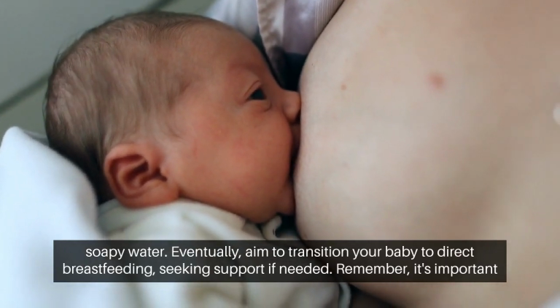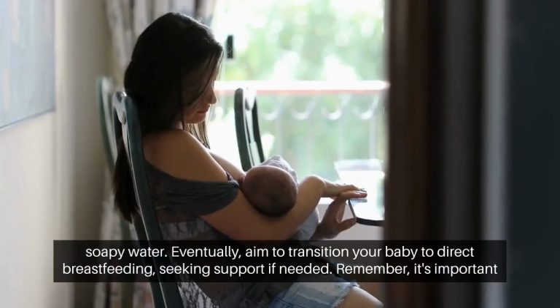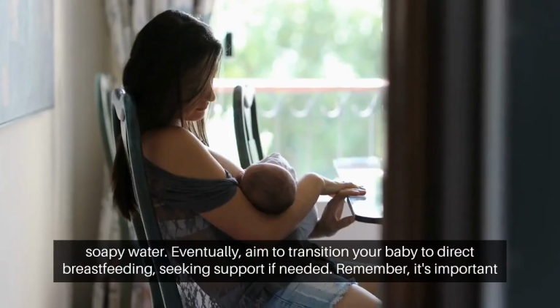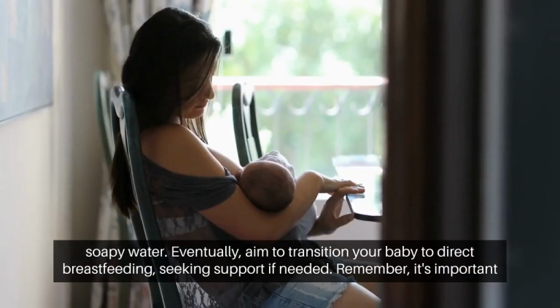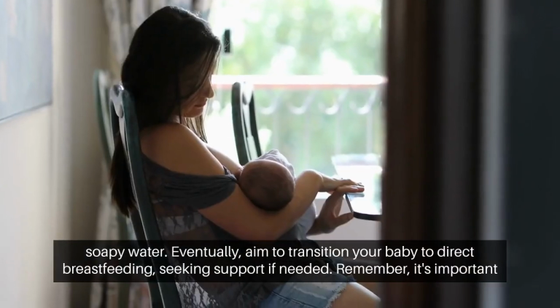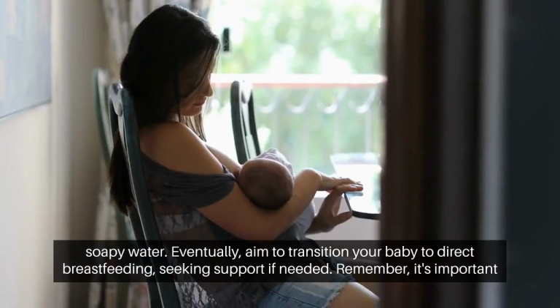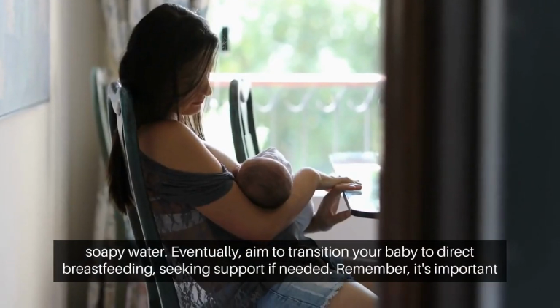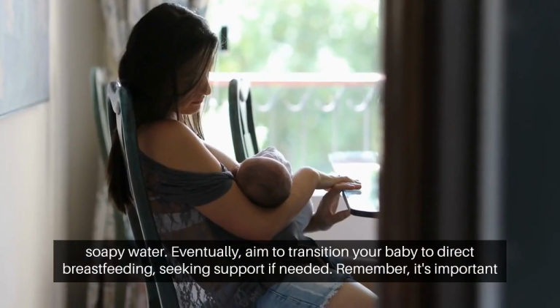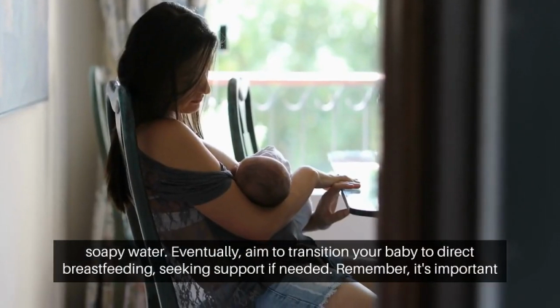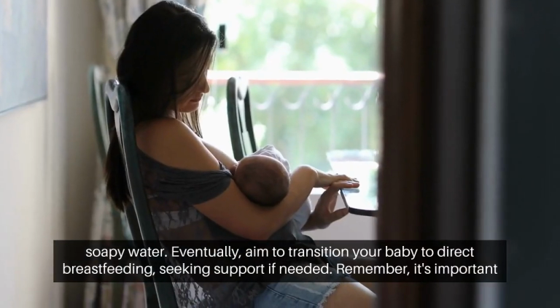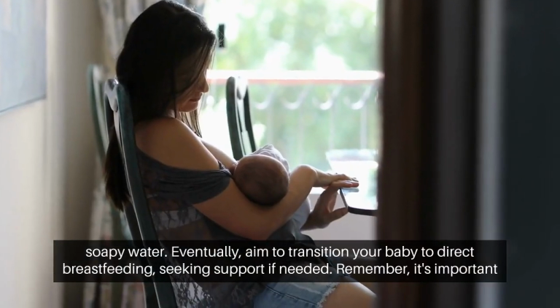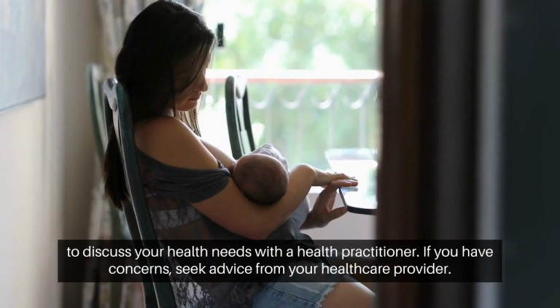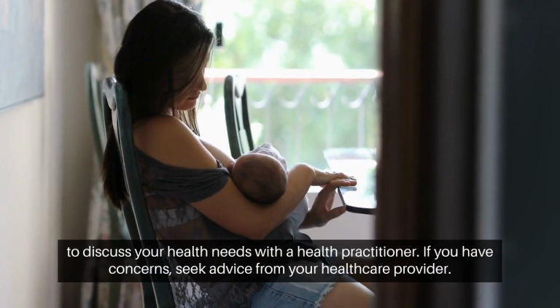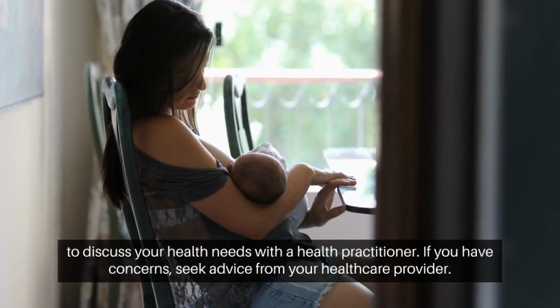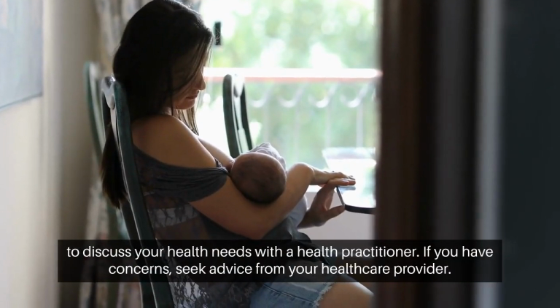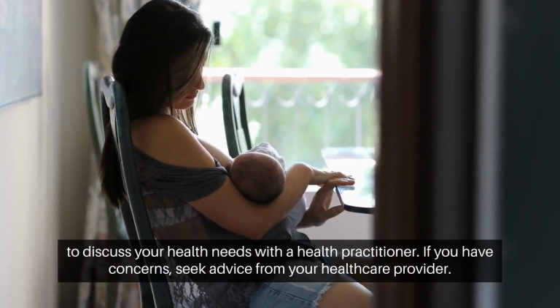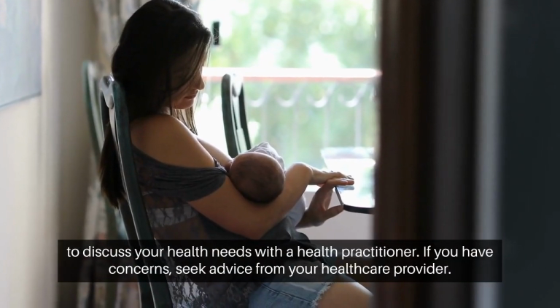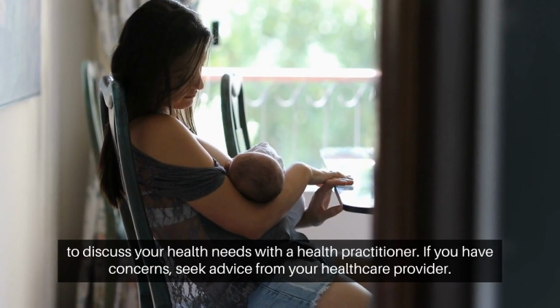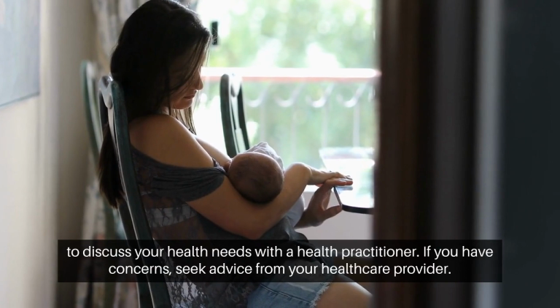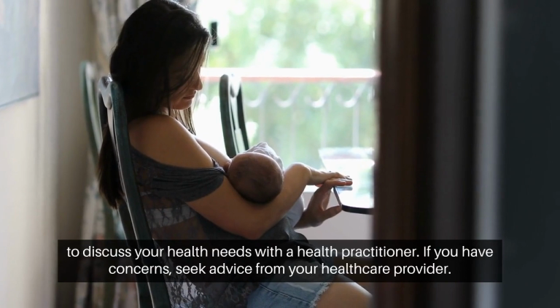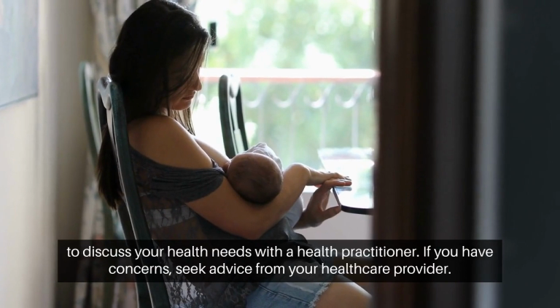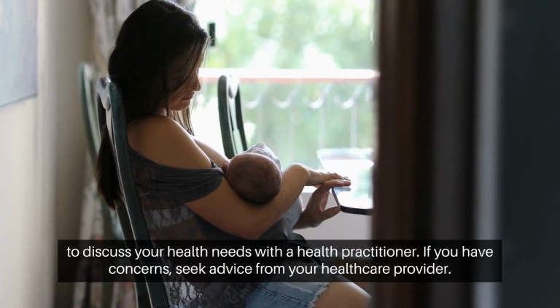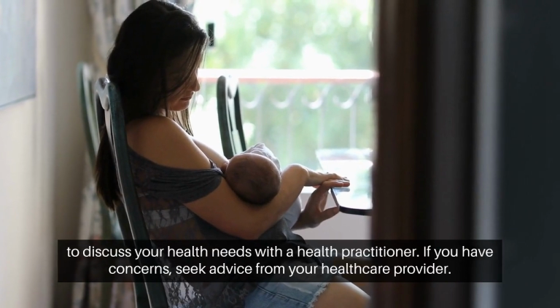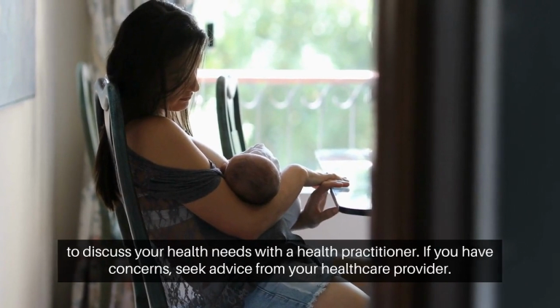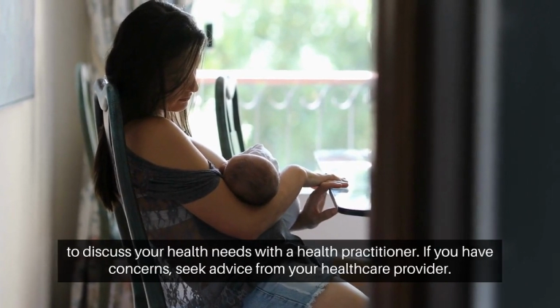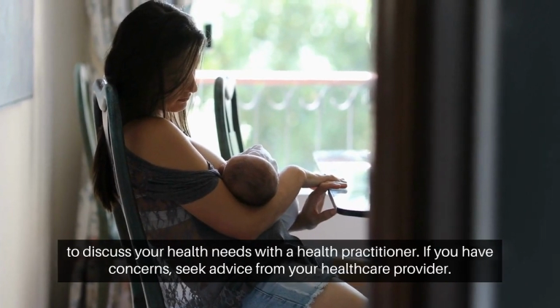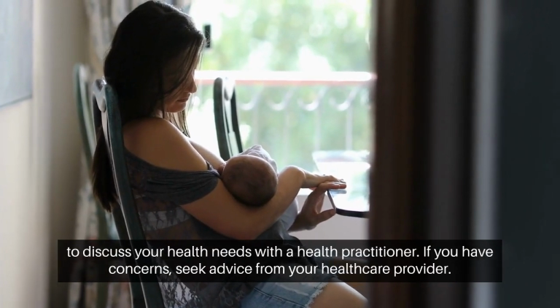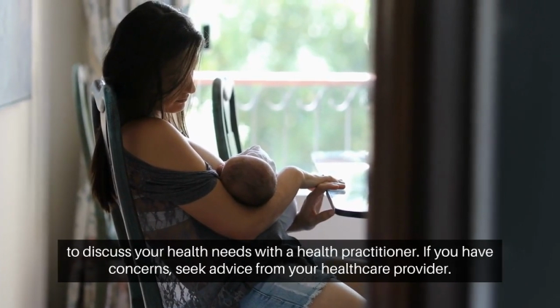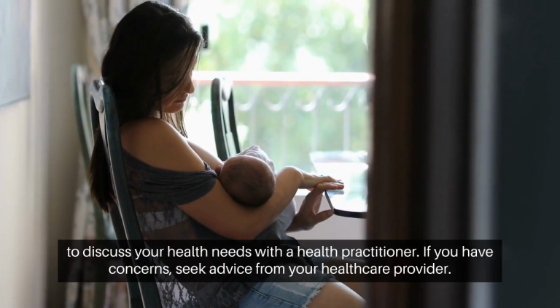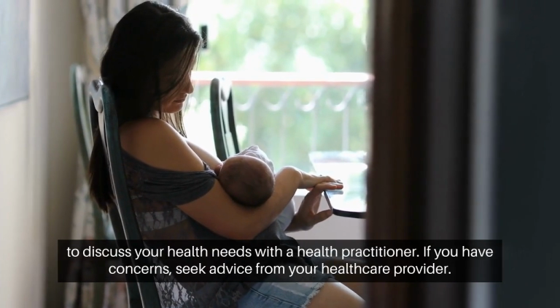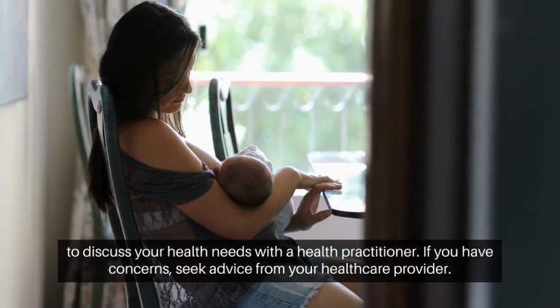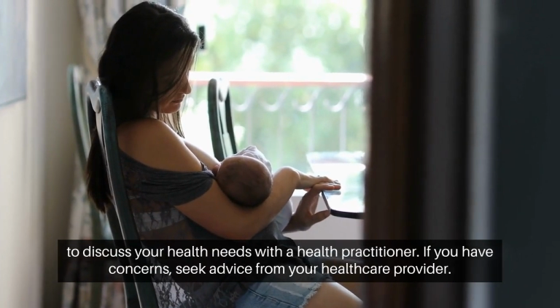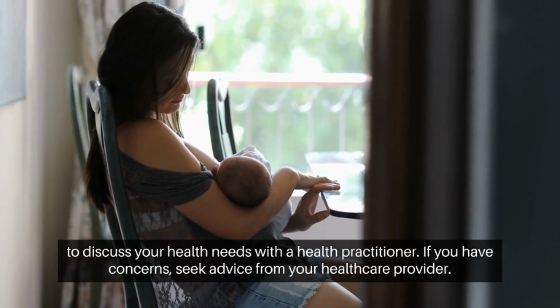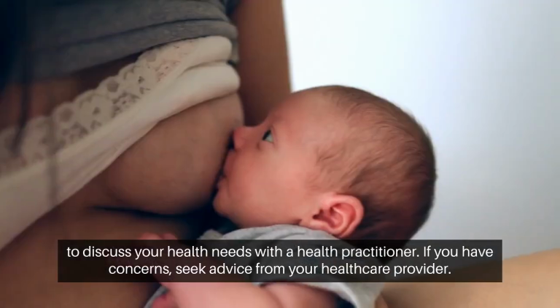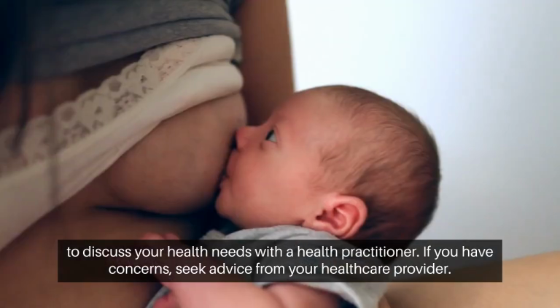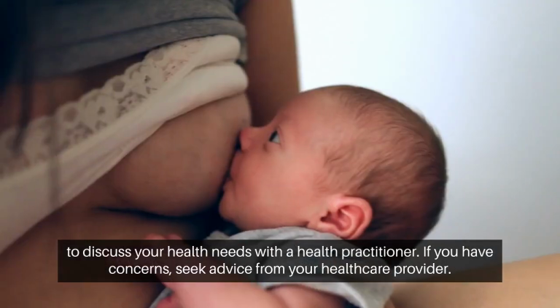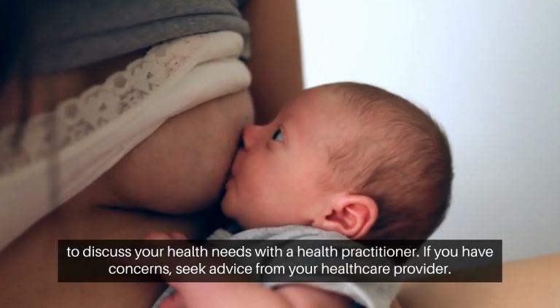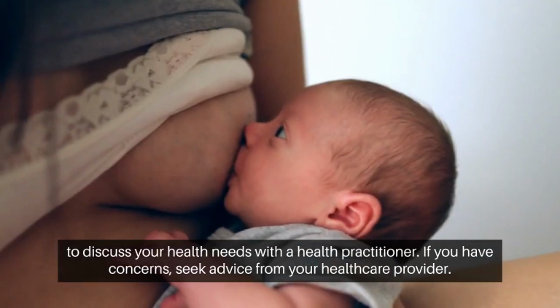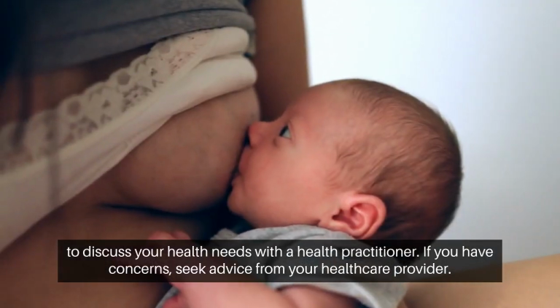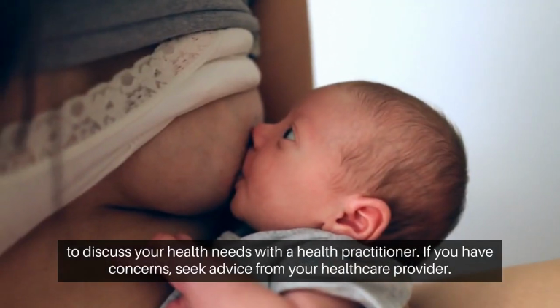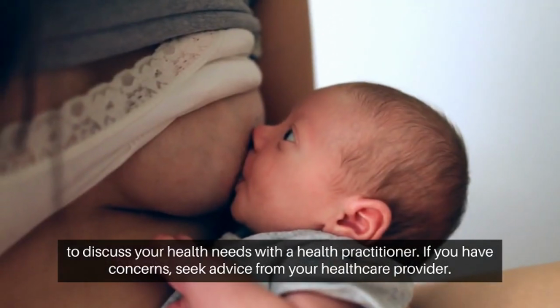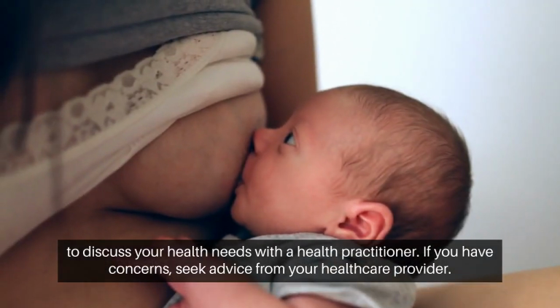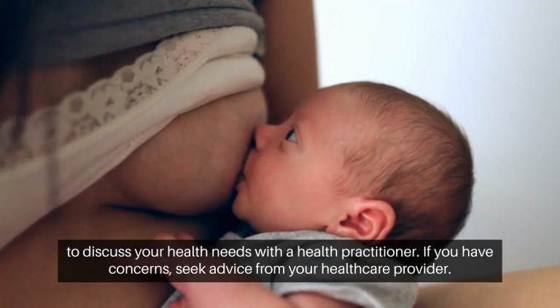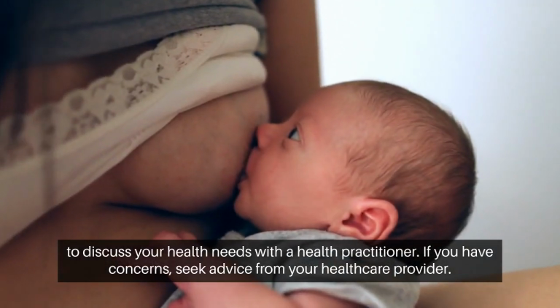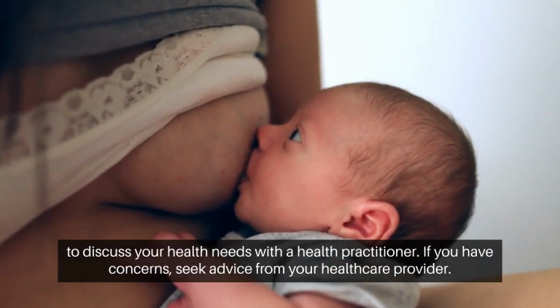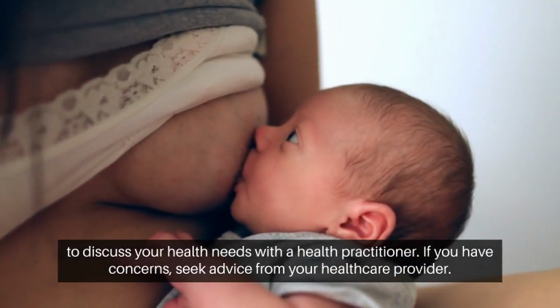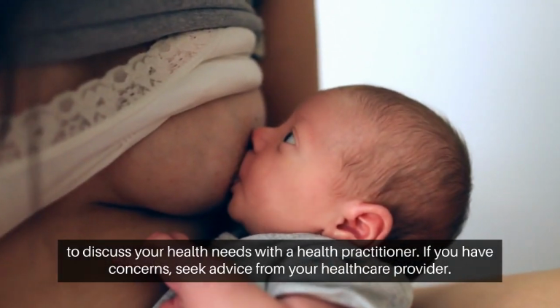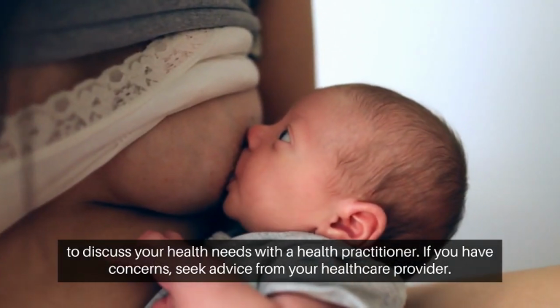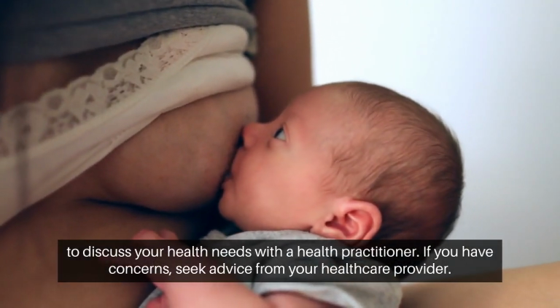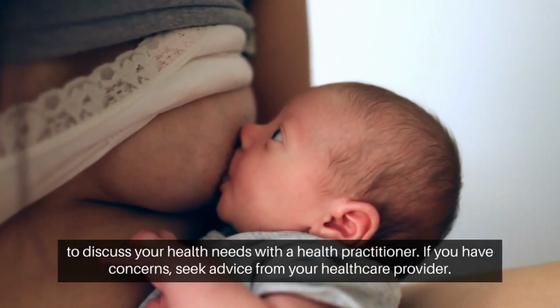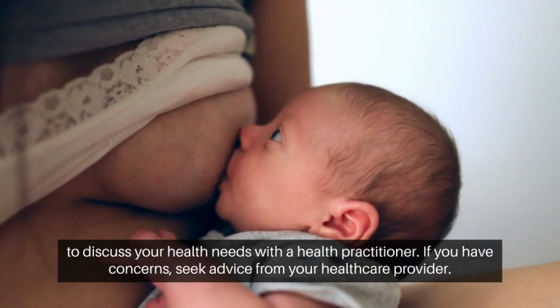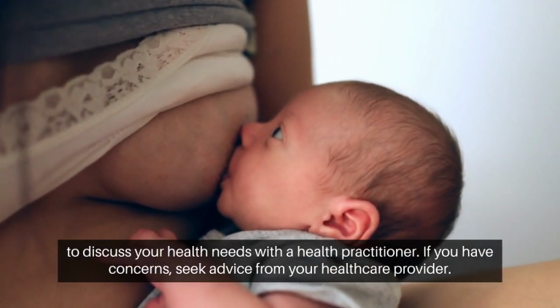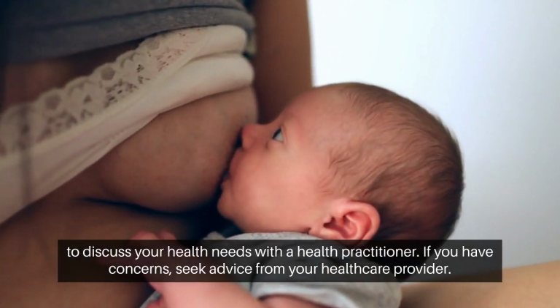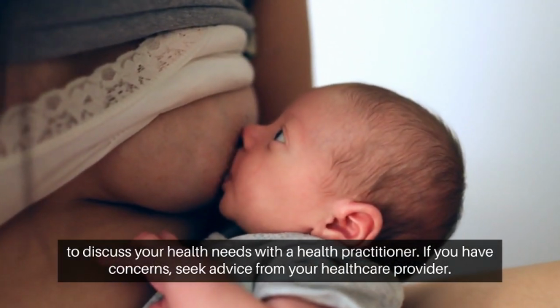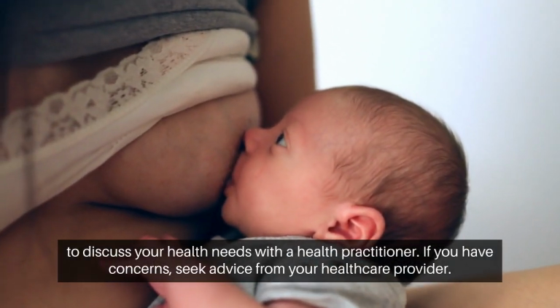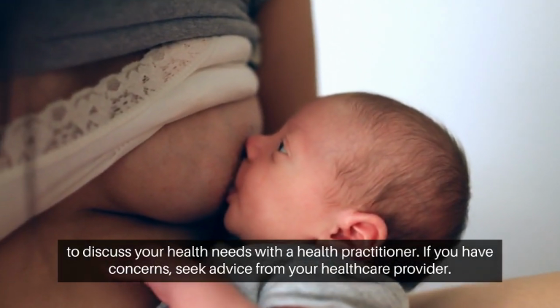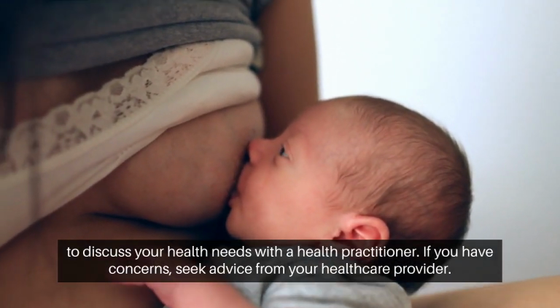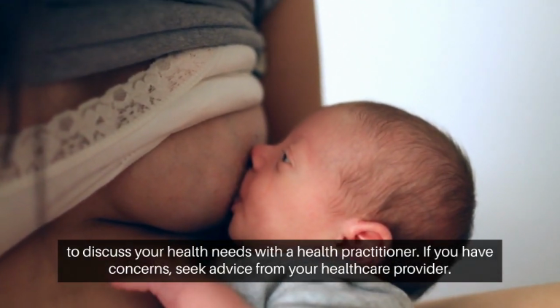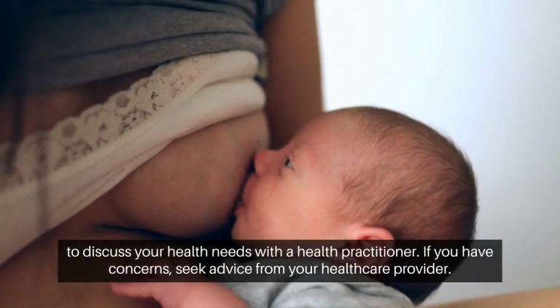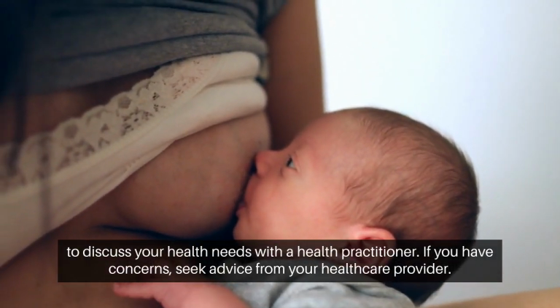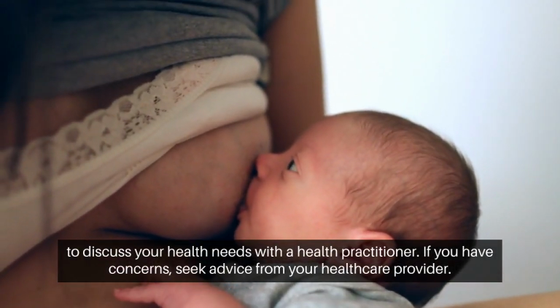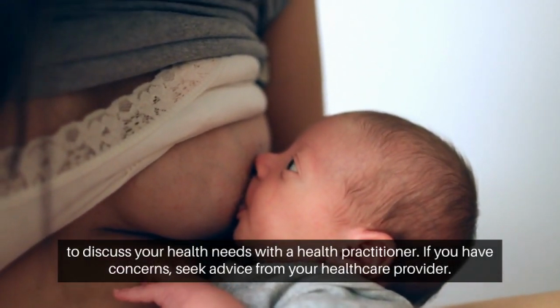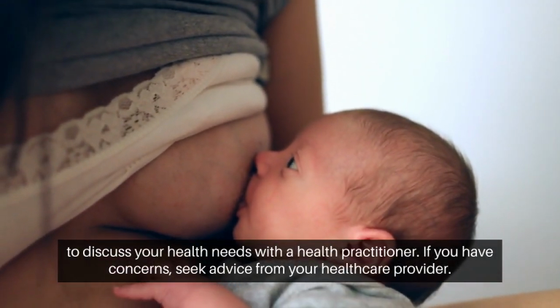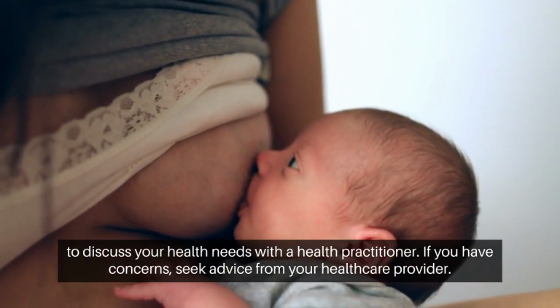Remember, it's important to discuss your health needs with a health practitioner. If you have concerns, seek advice from your health care provider.